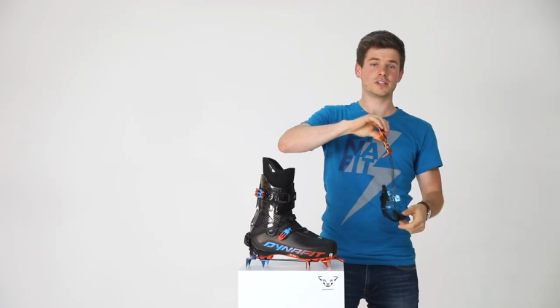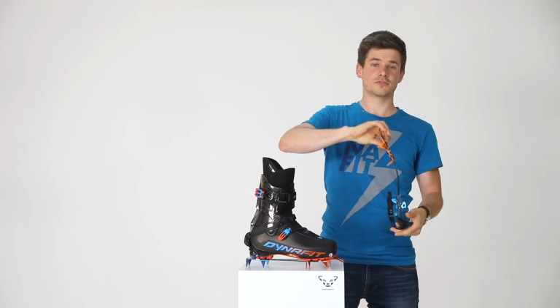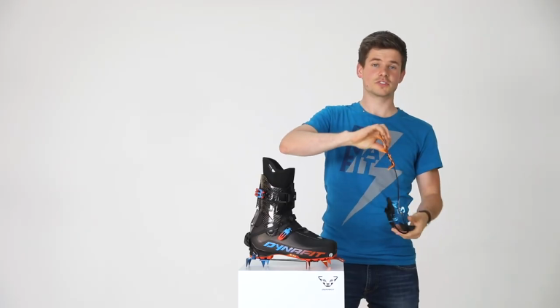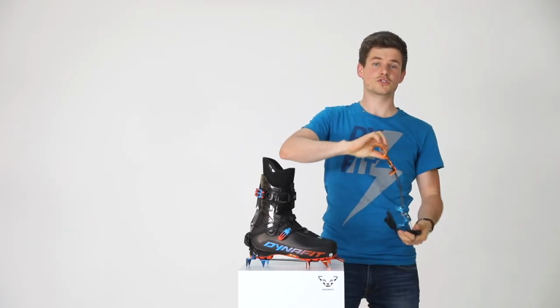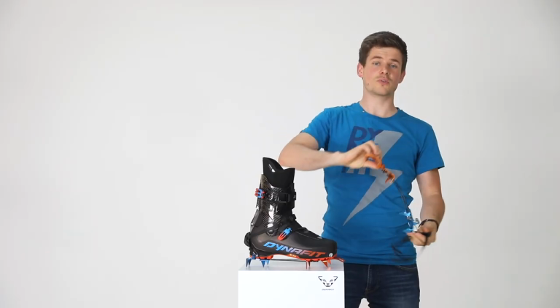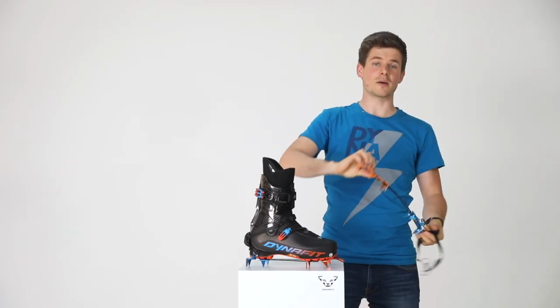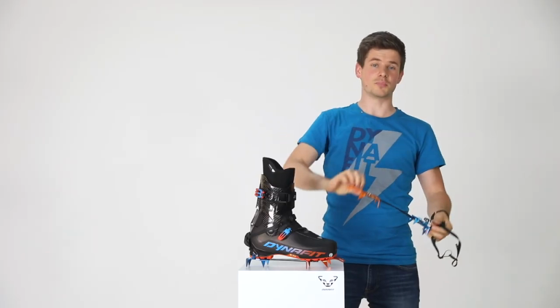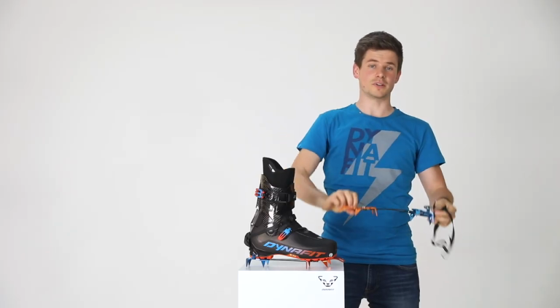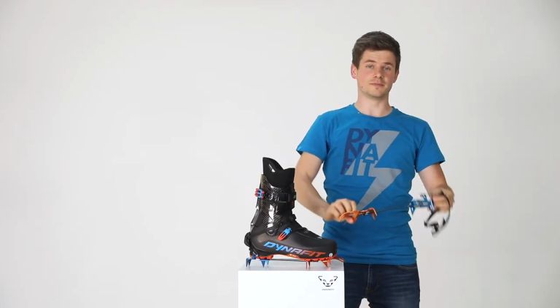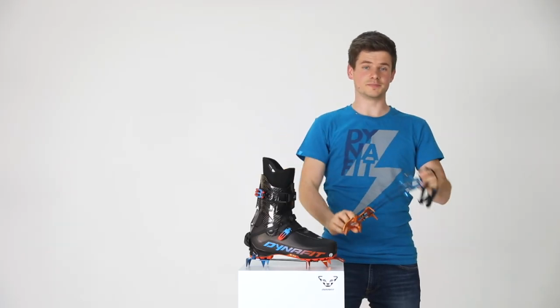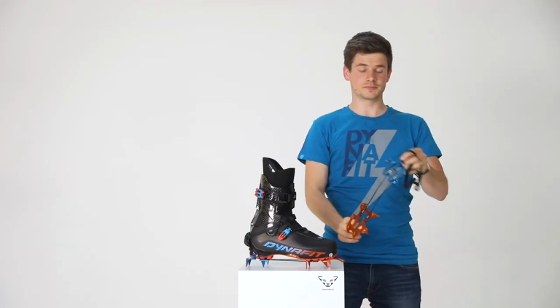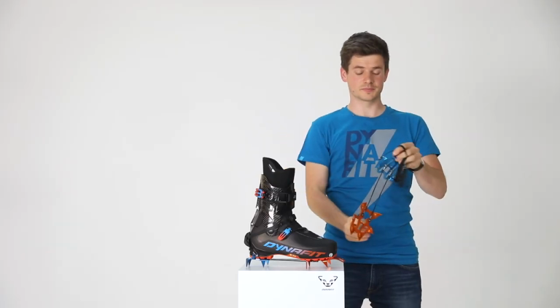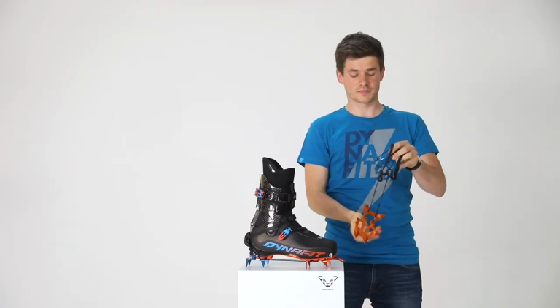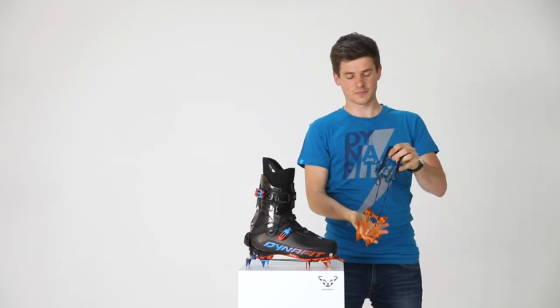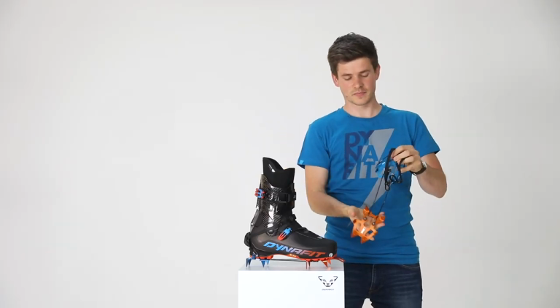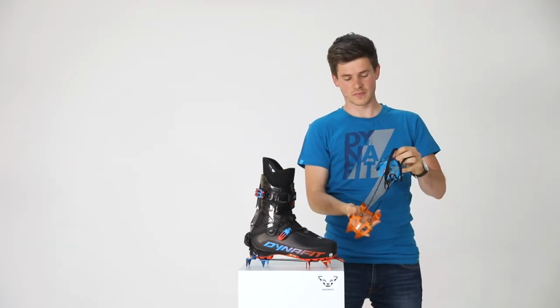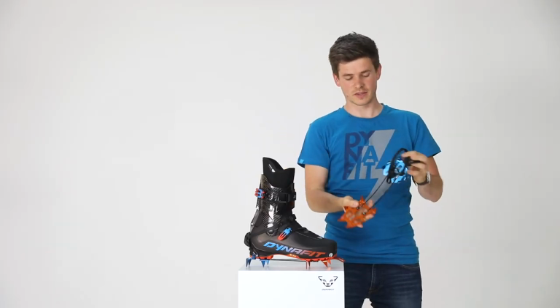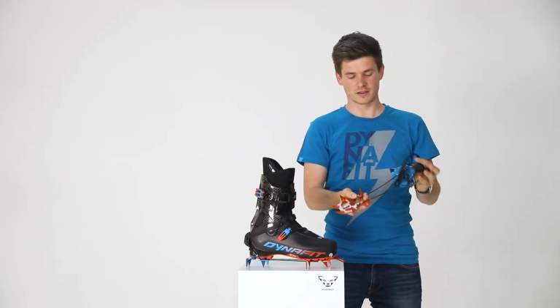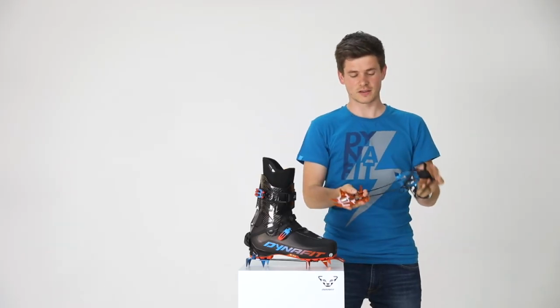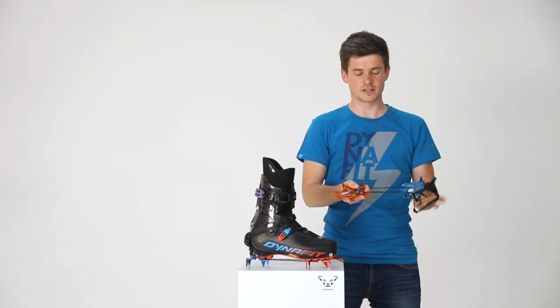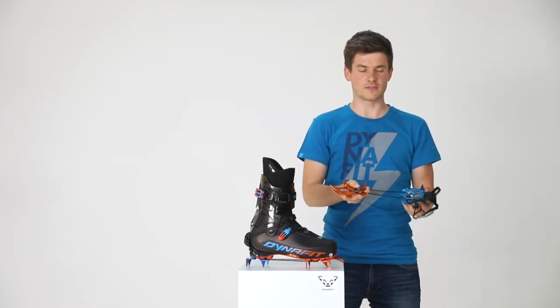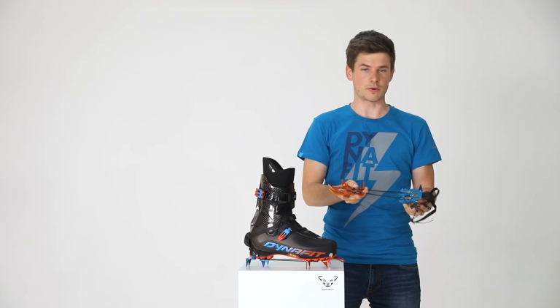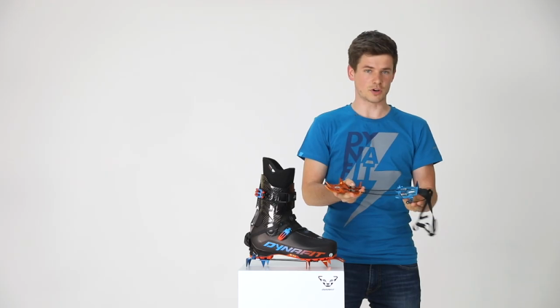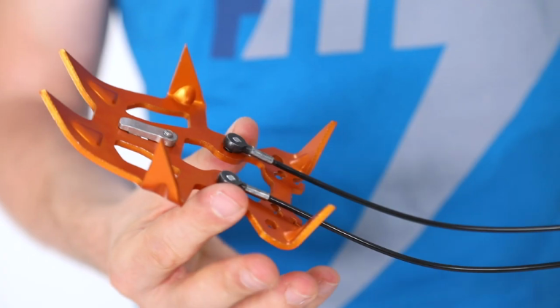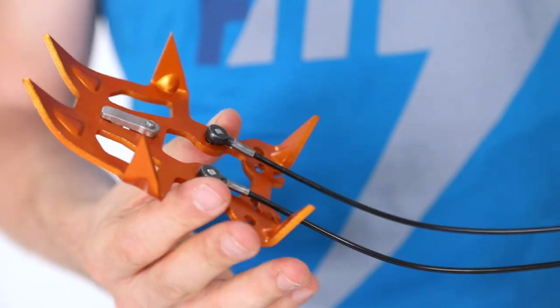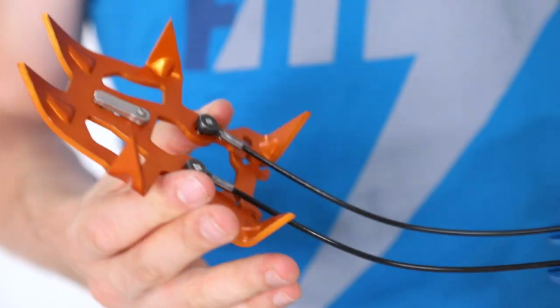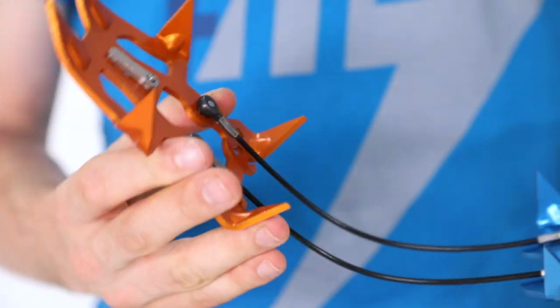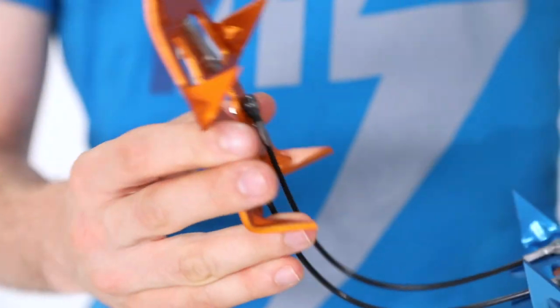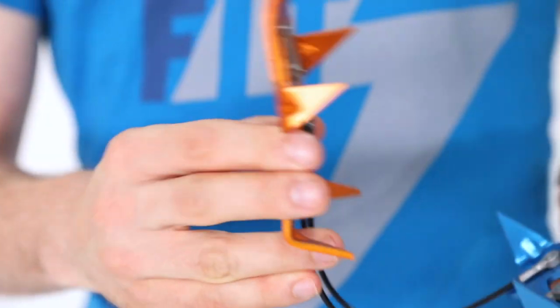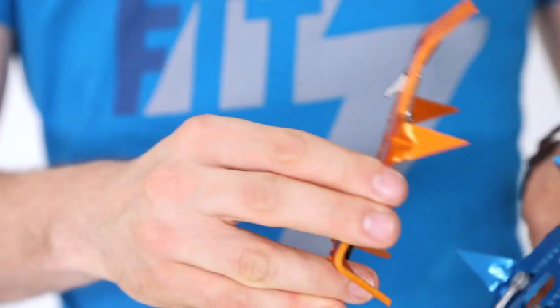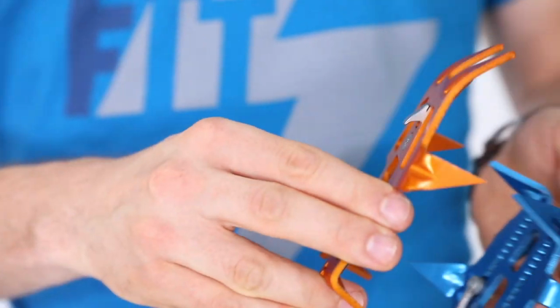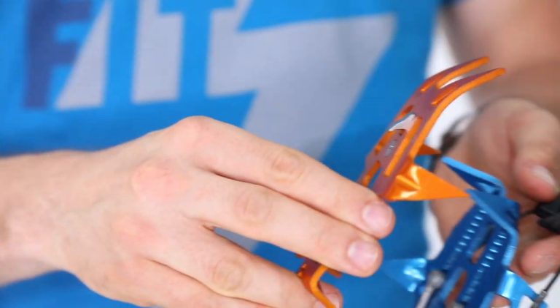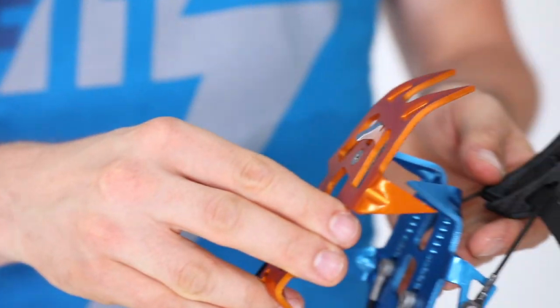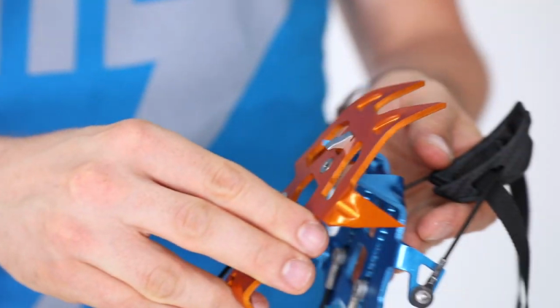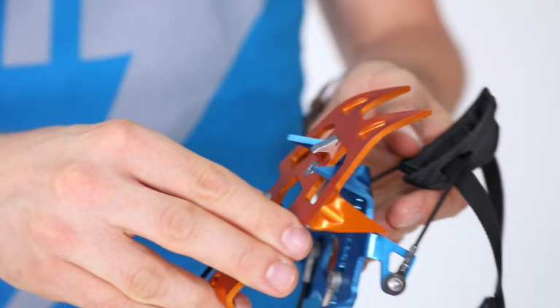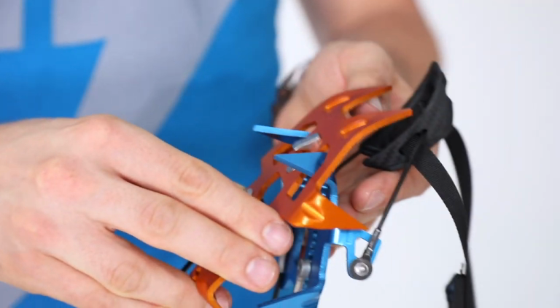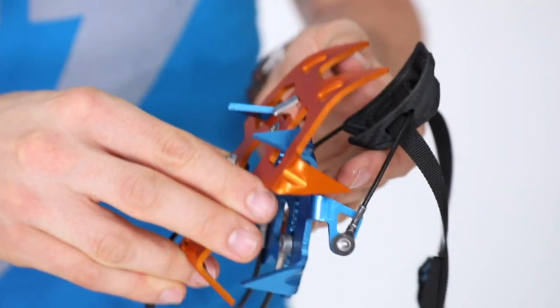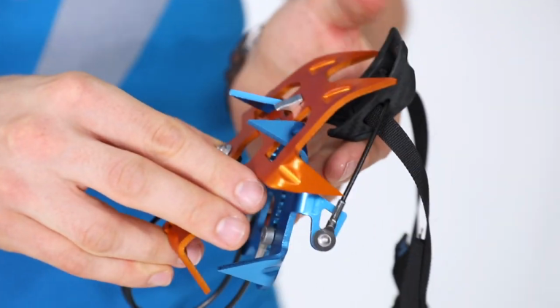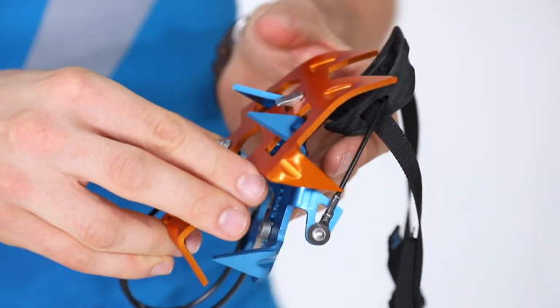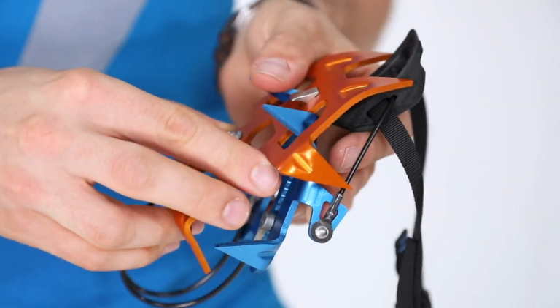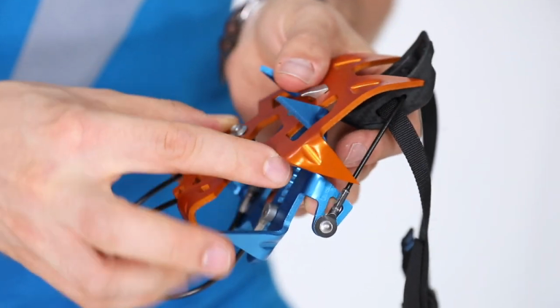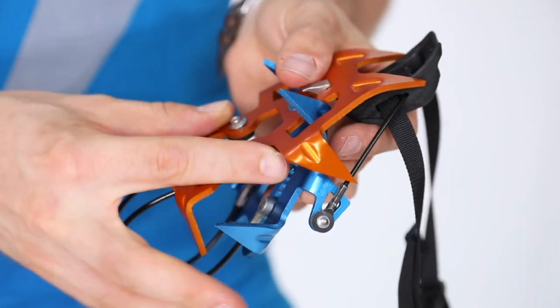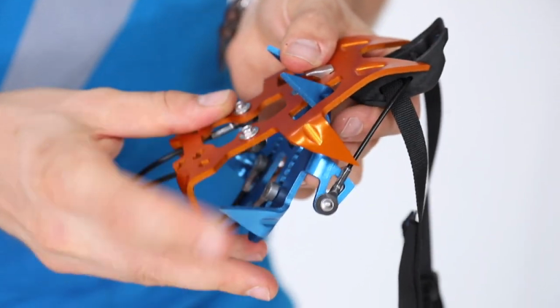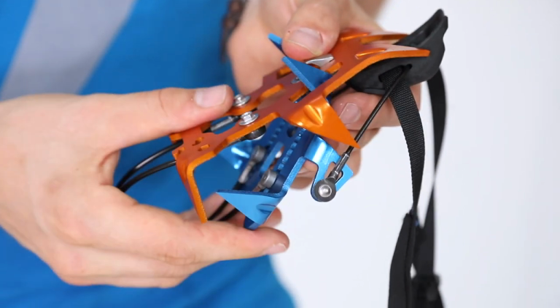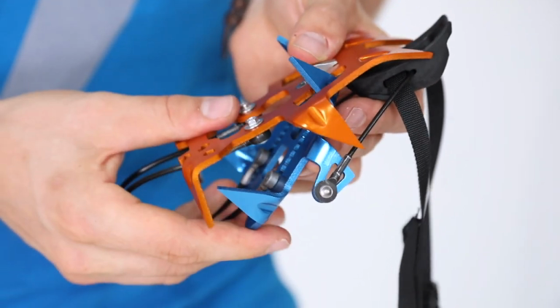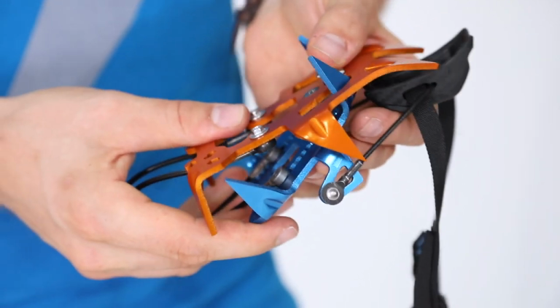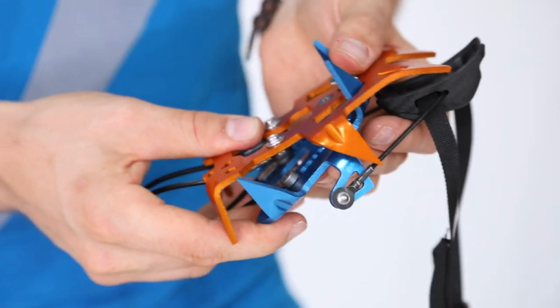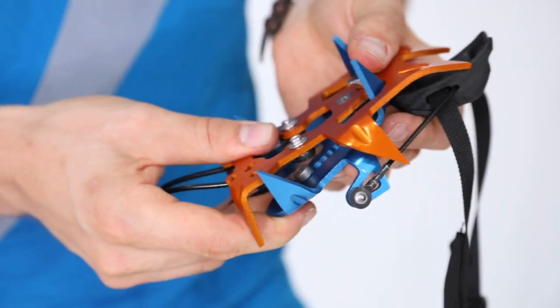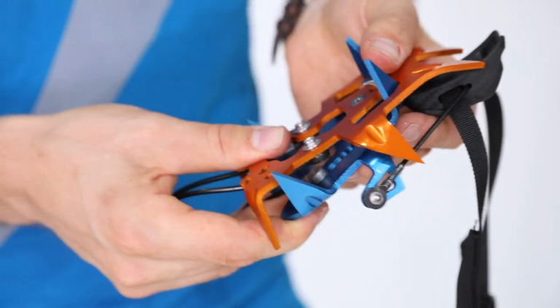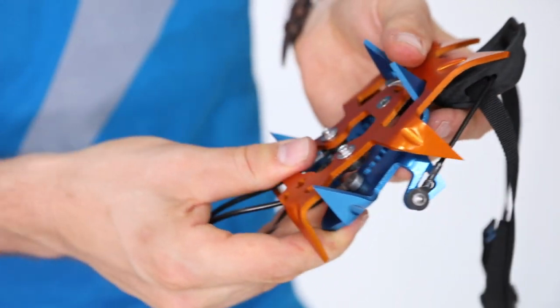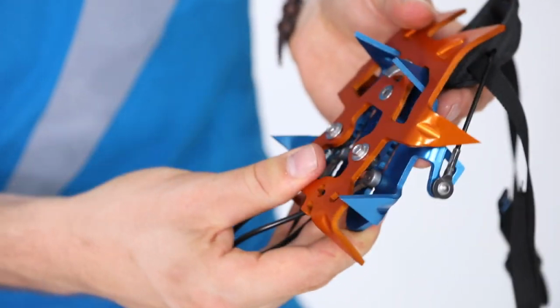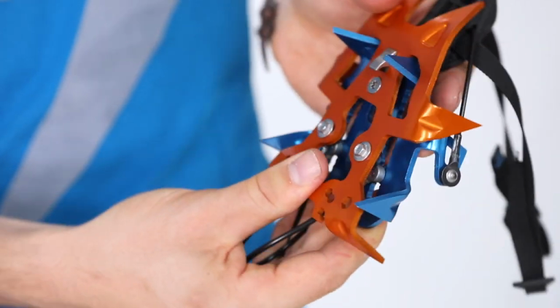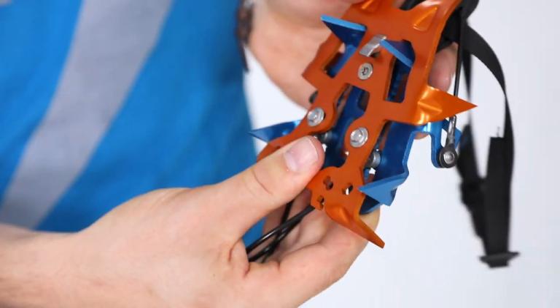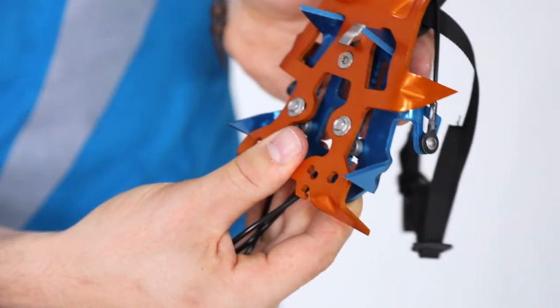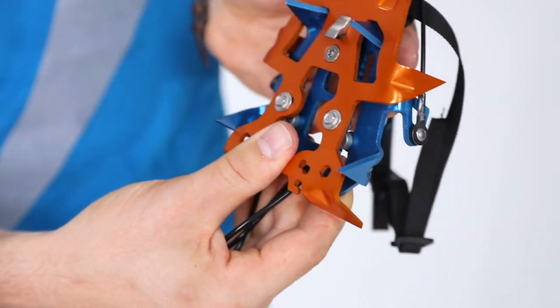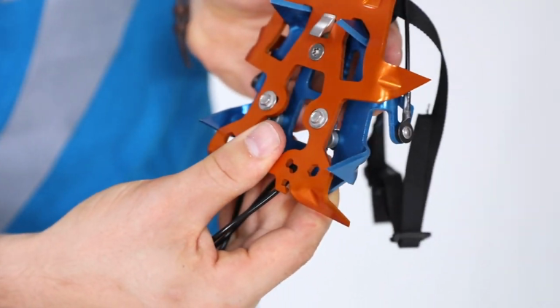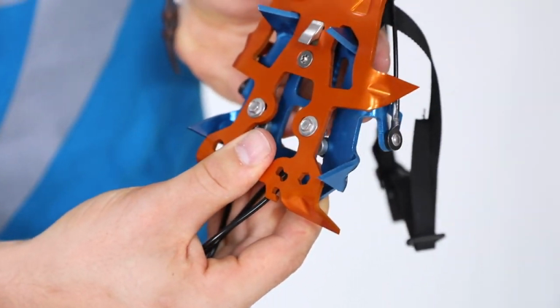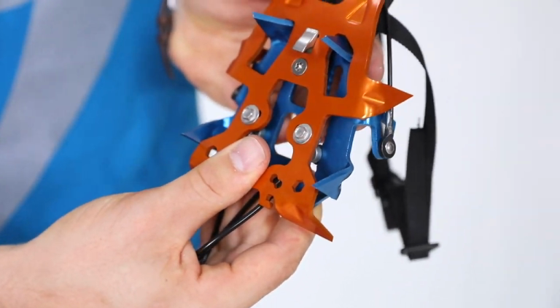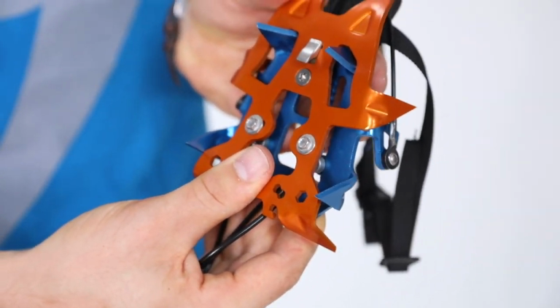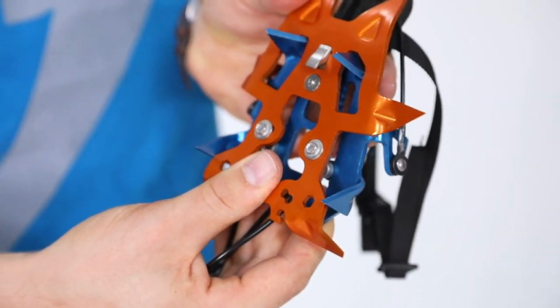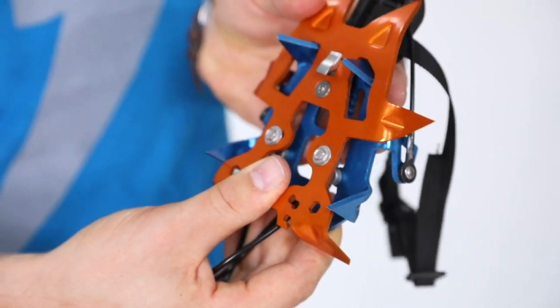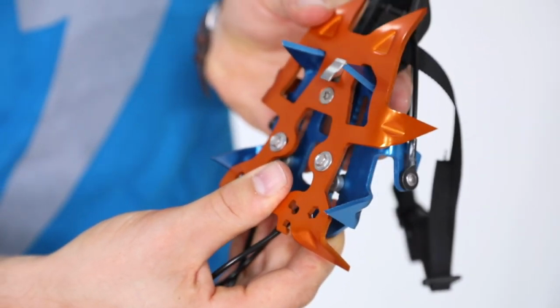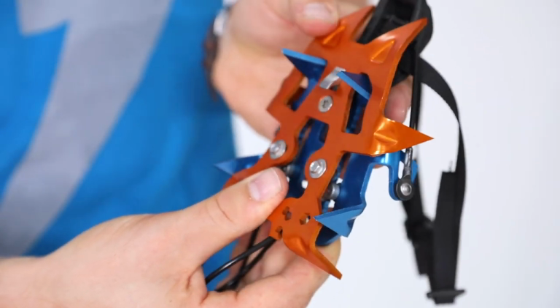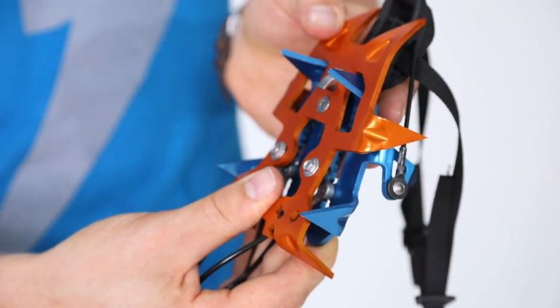The Dynafit crampon is also very compact. You can store it easily in a very compact manner, as you can see here.